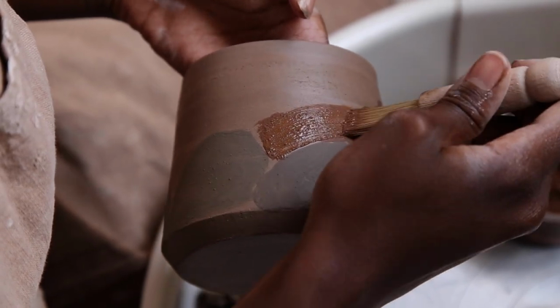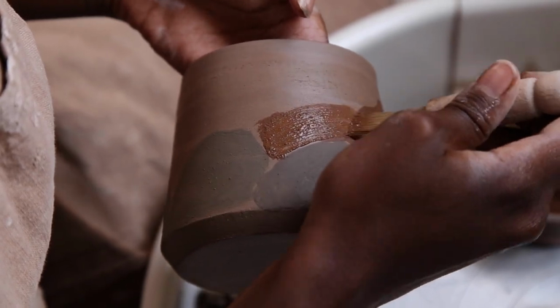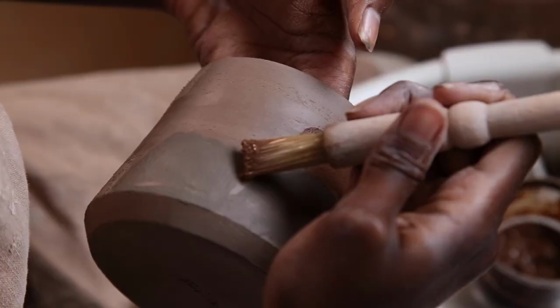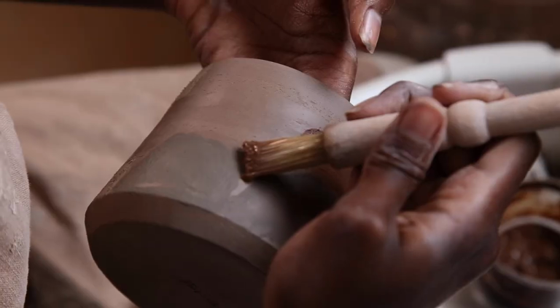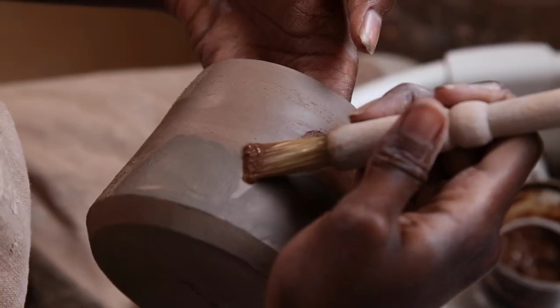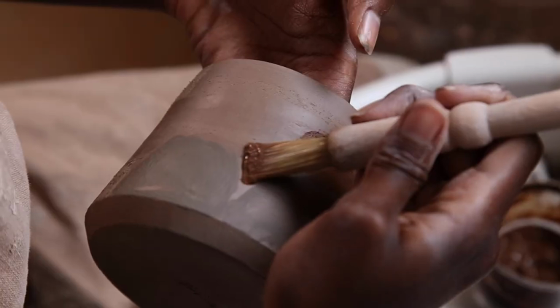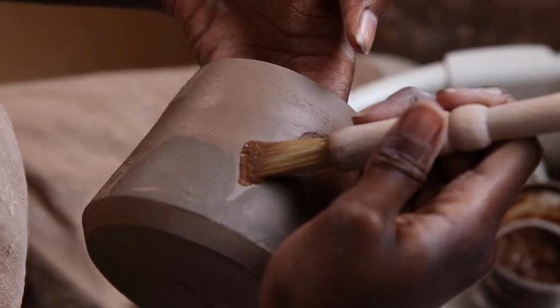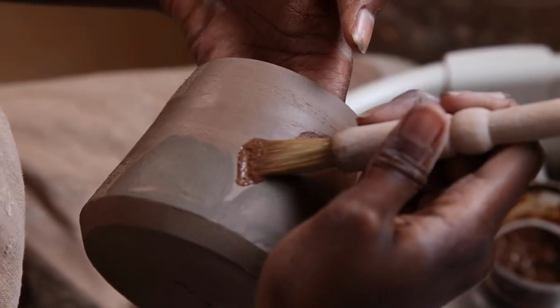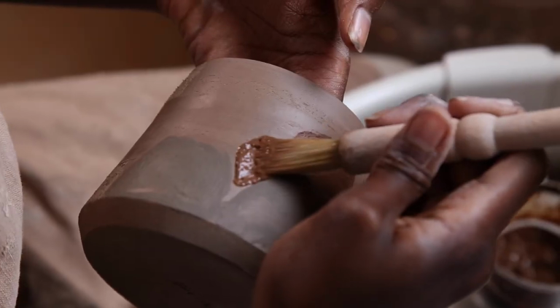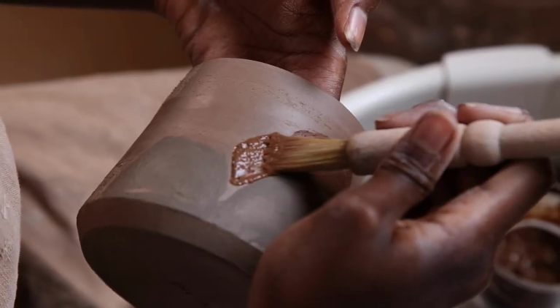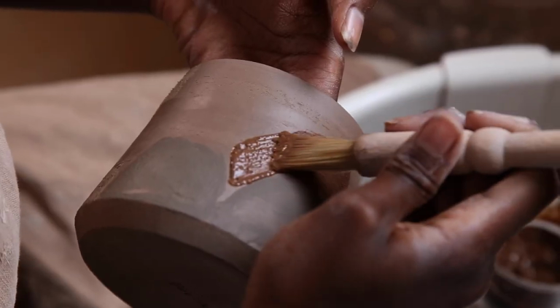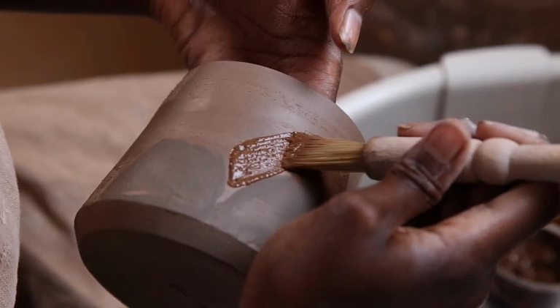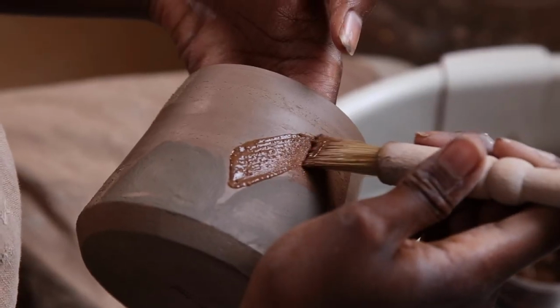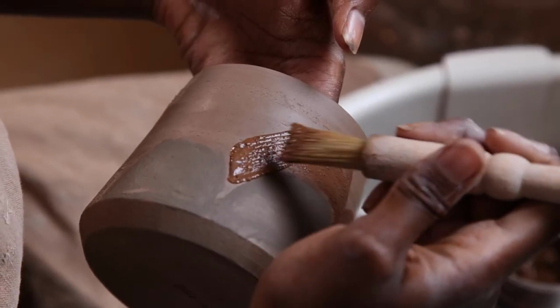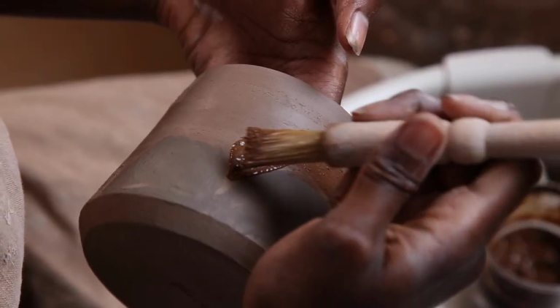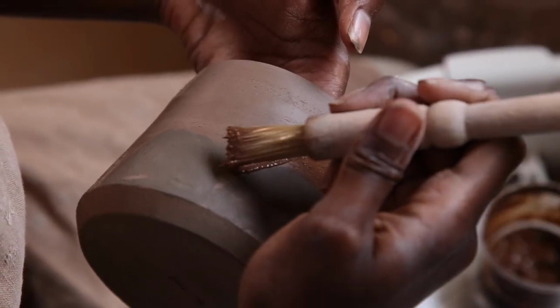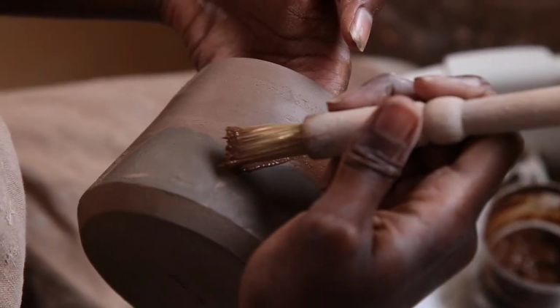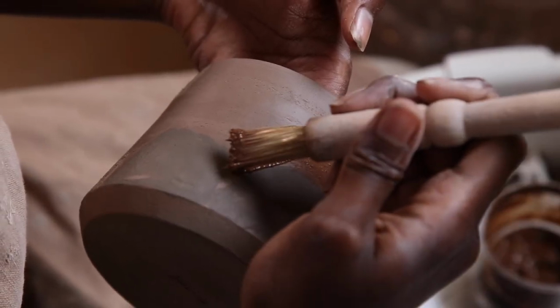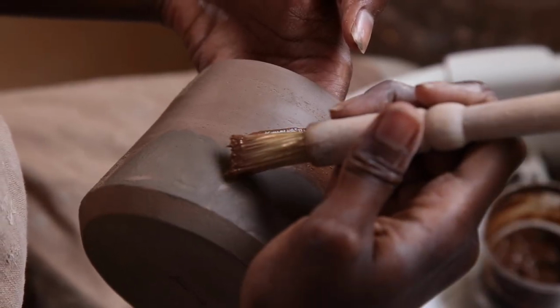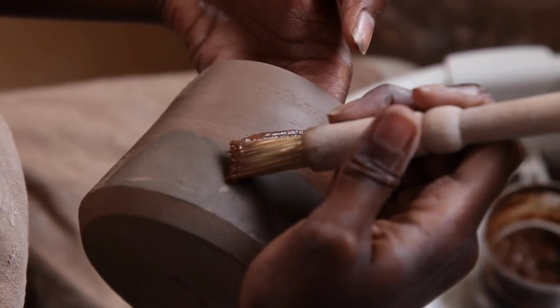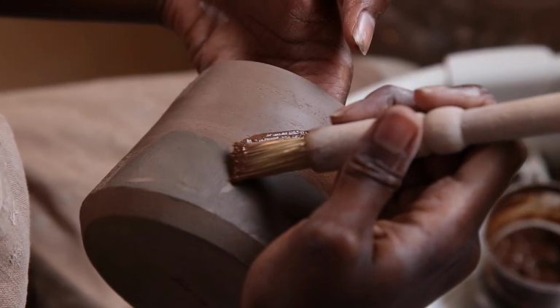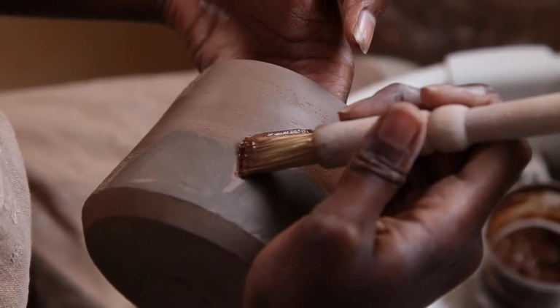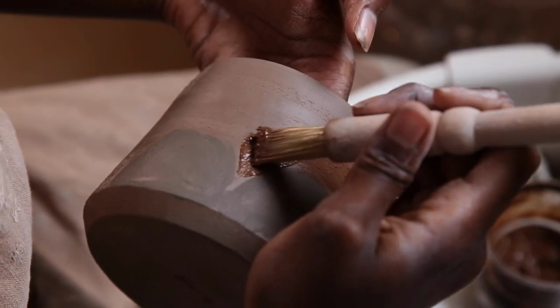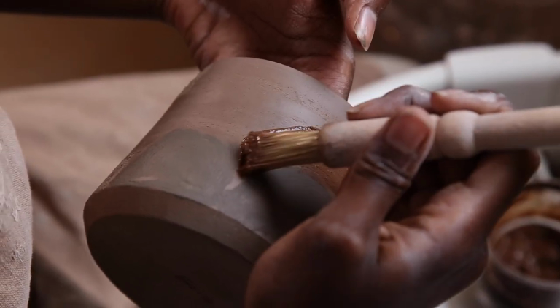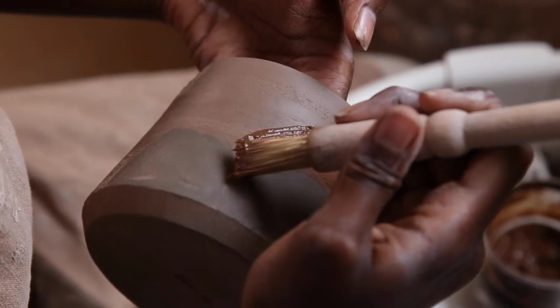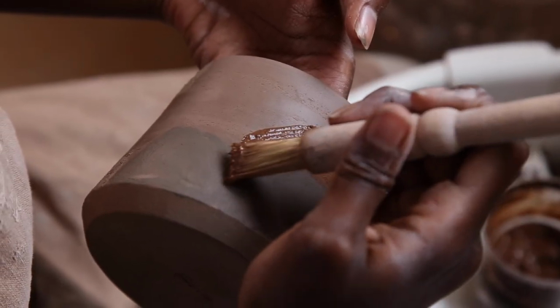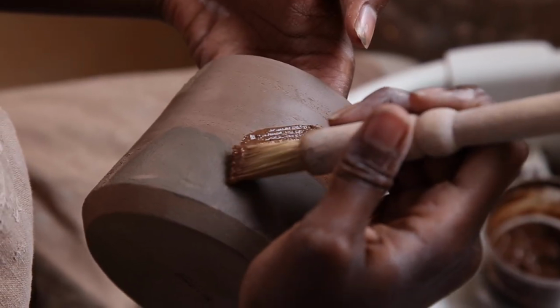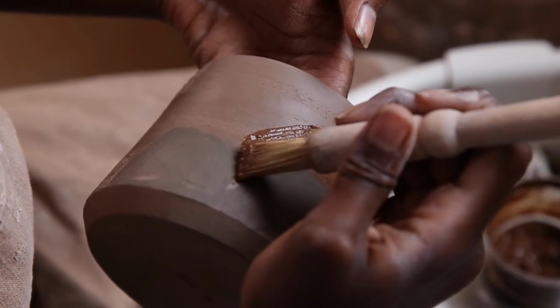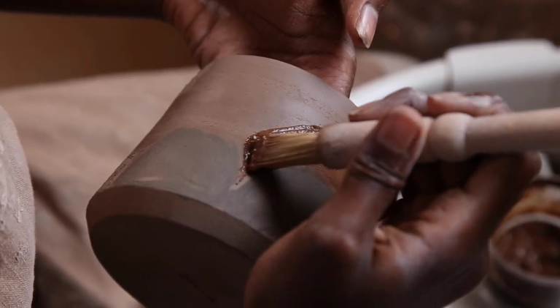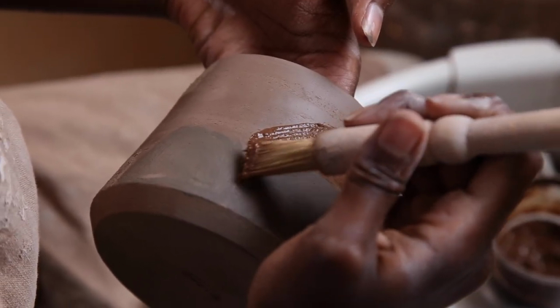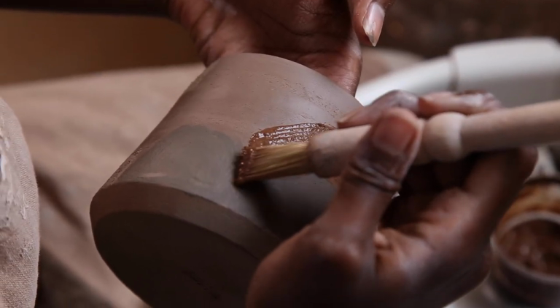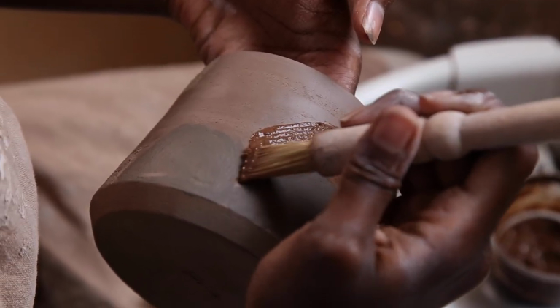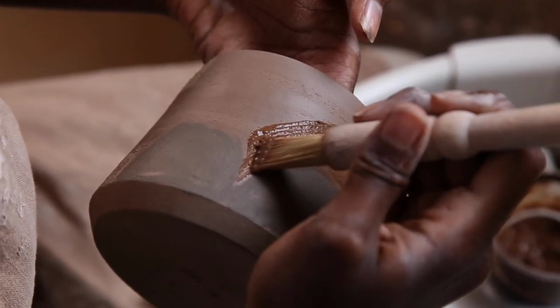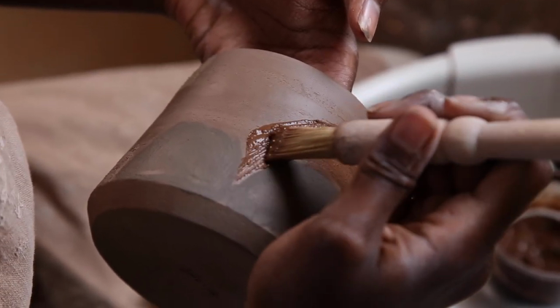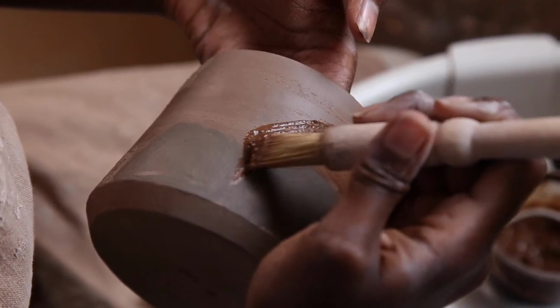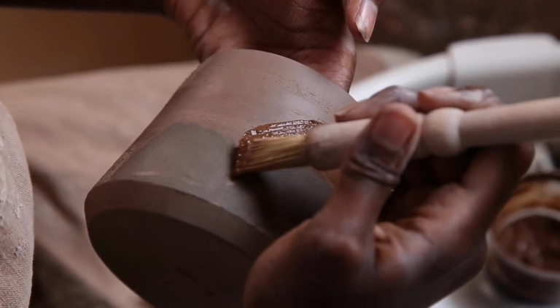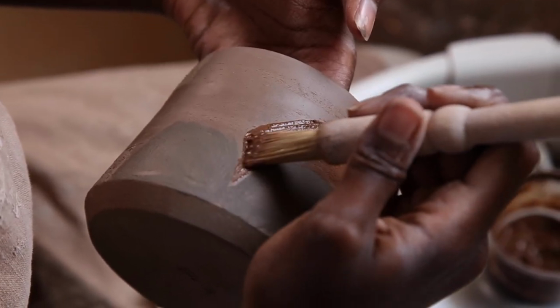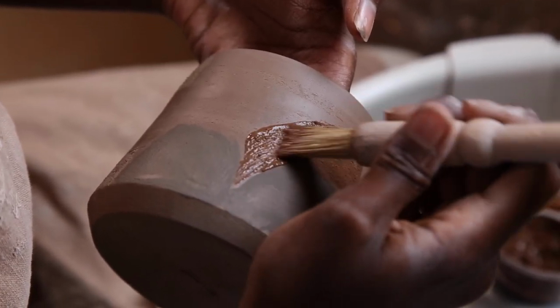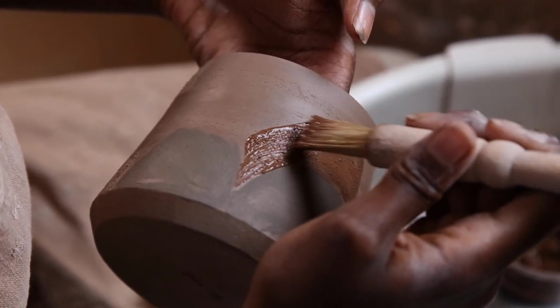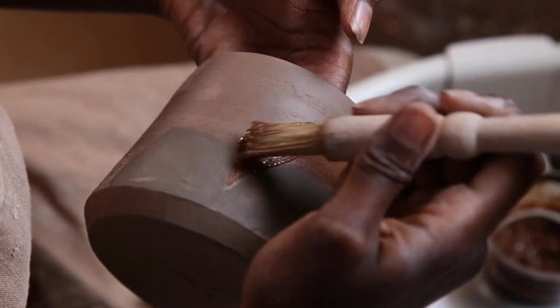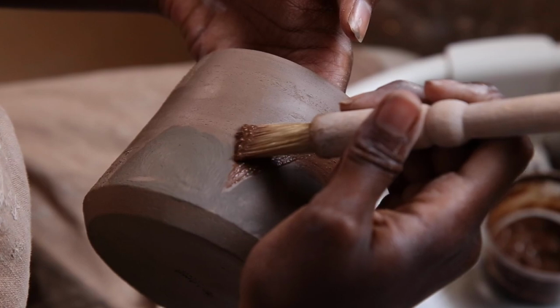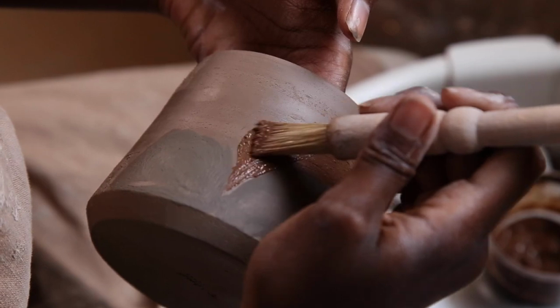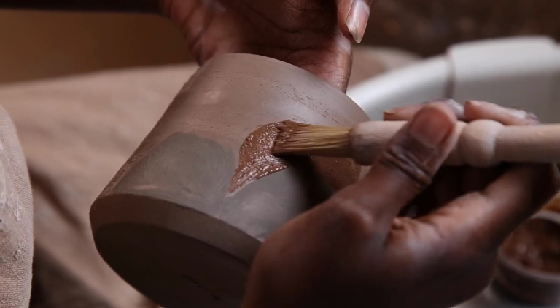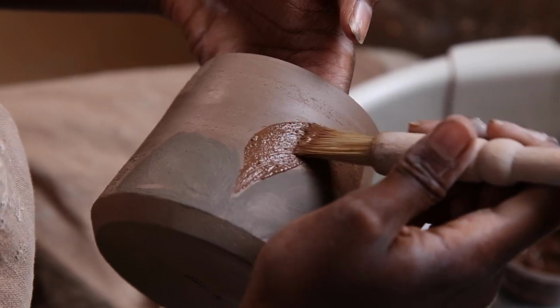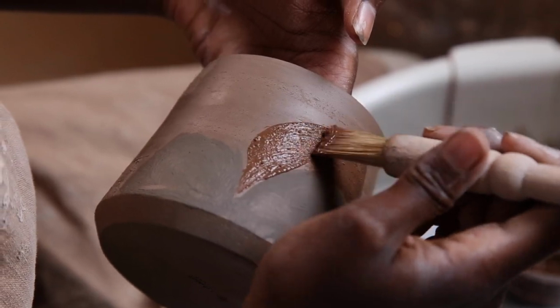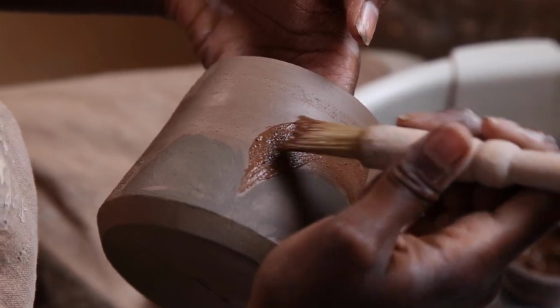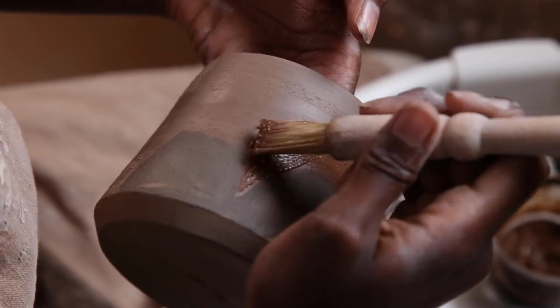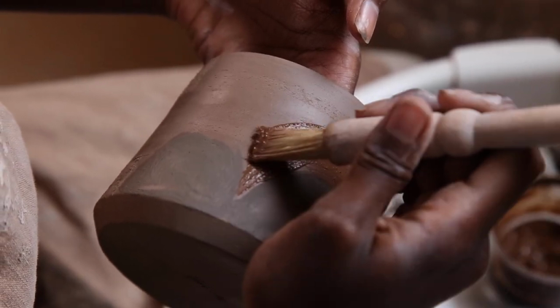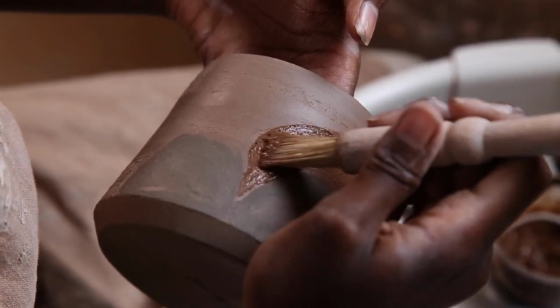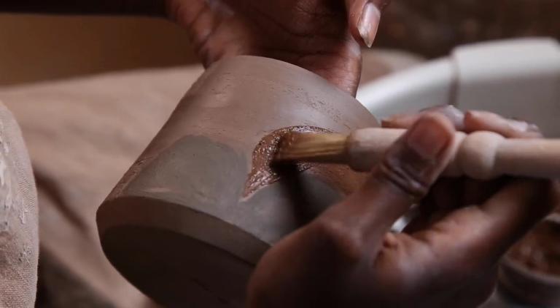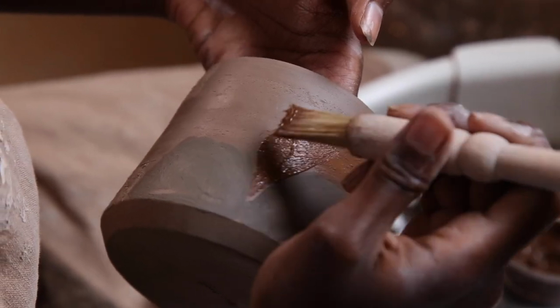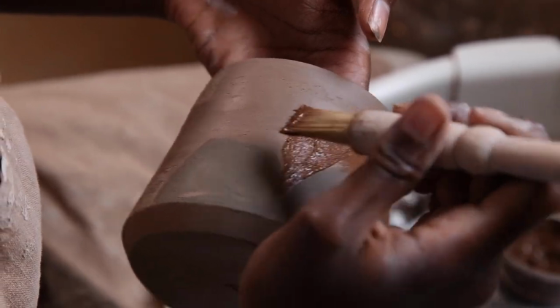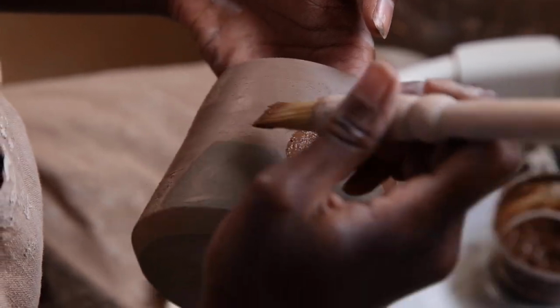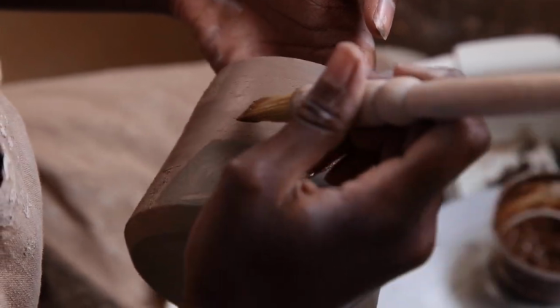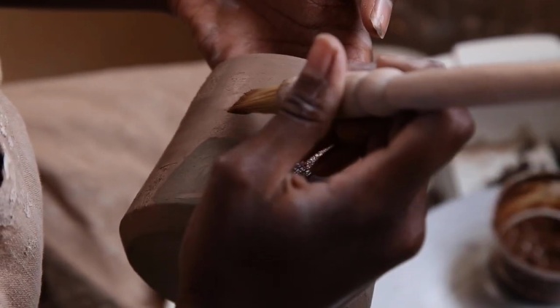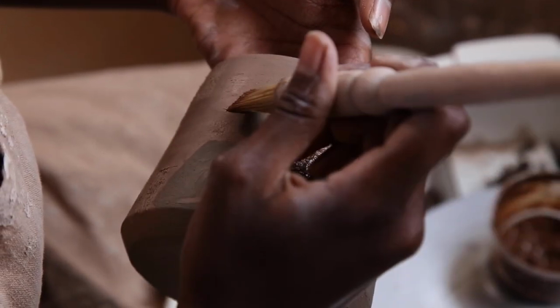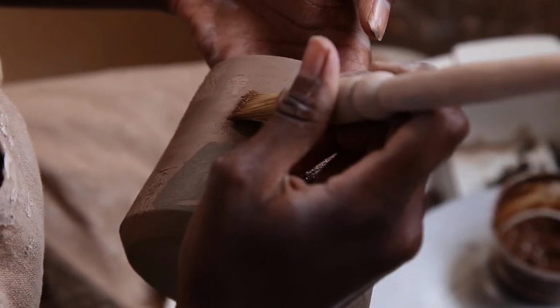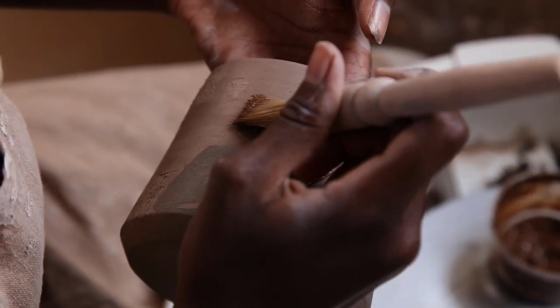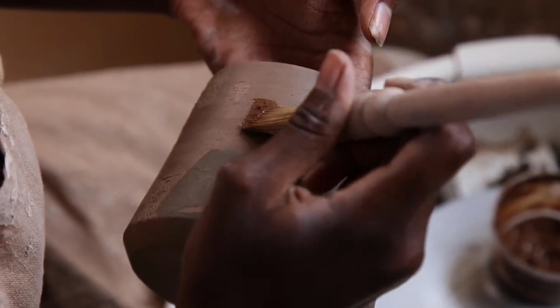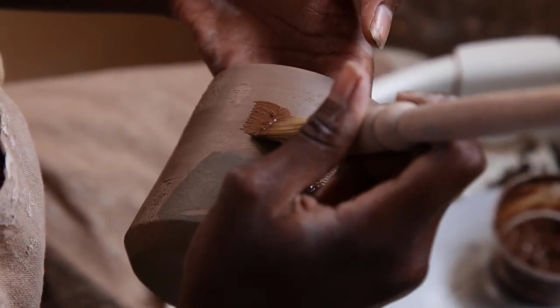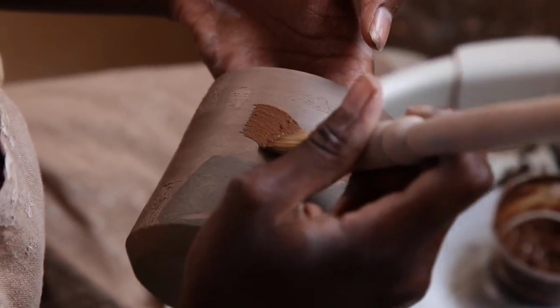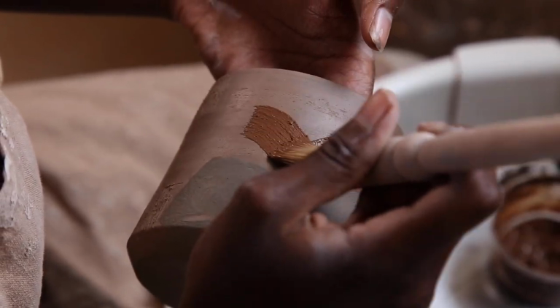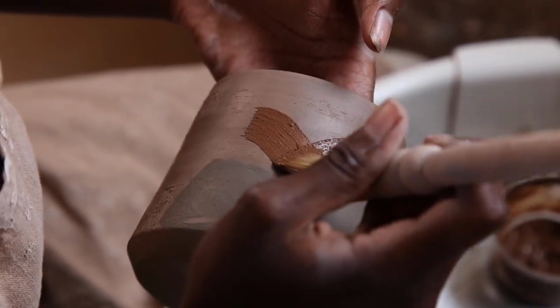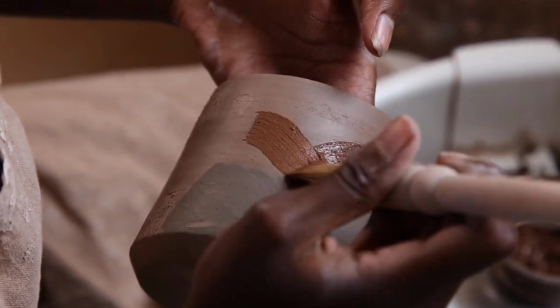For the next mug design, I'm using a couple of different wild clay slips before carving into the surface.